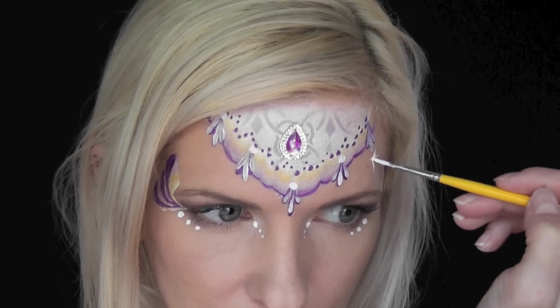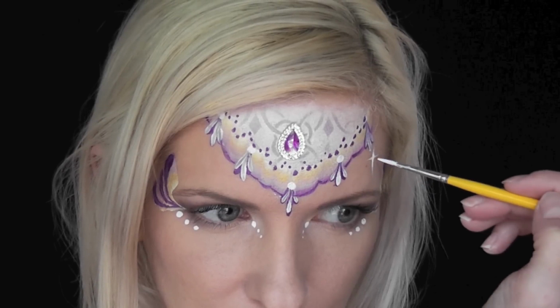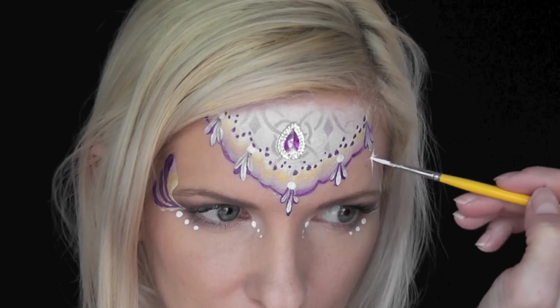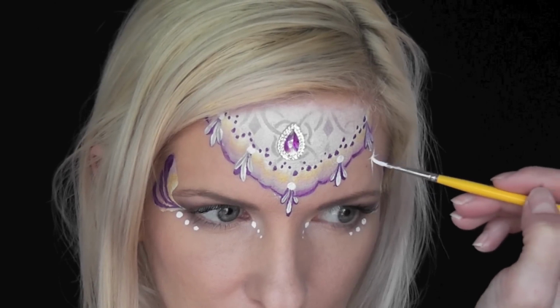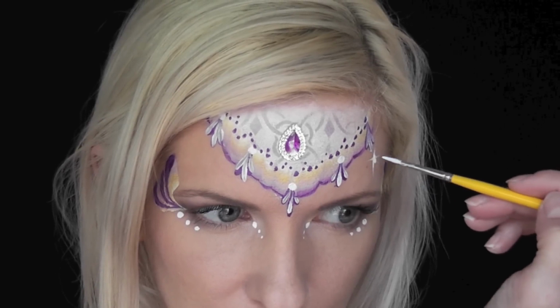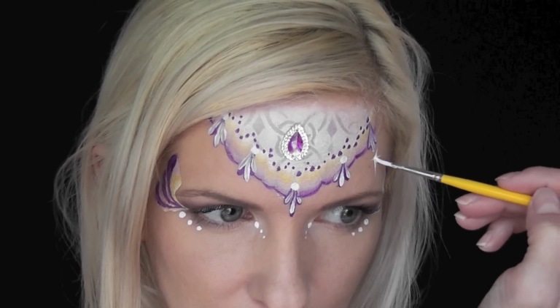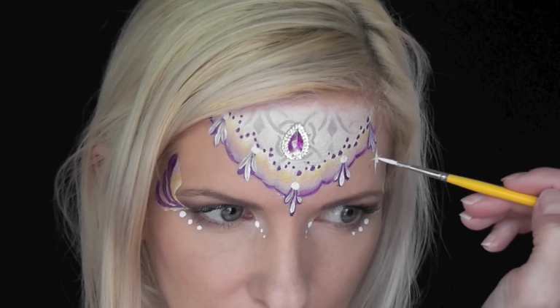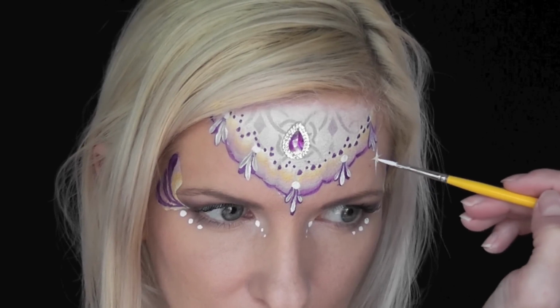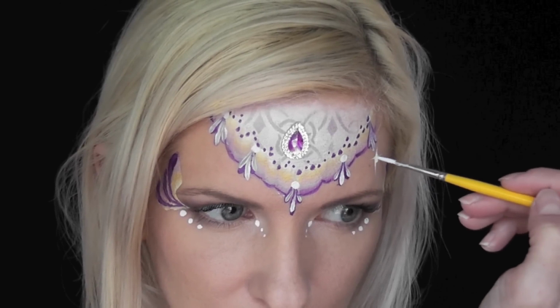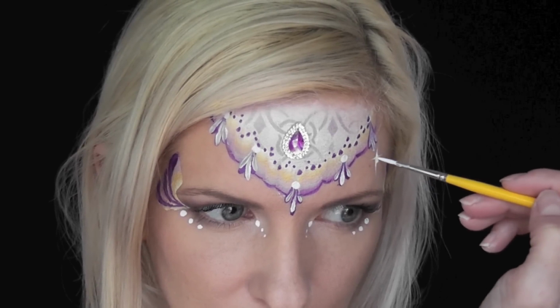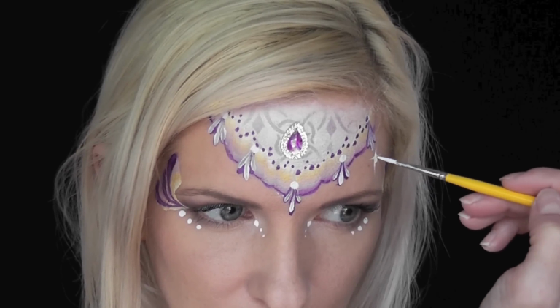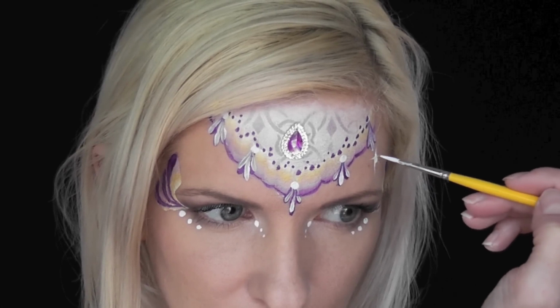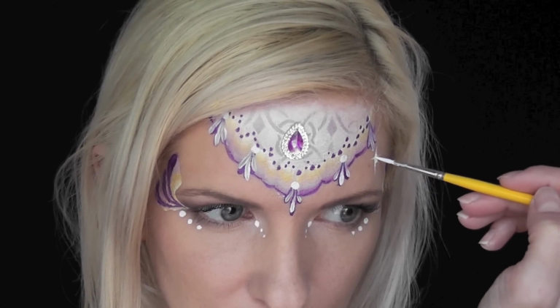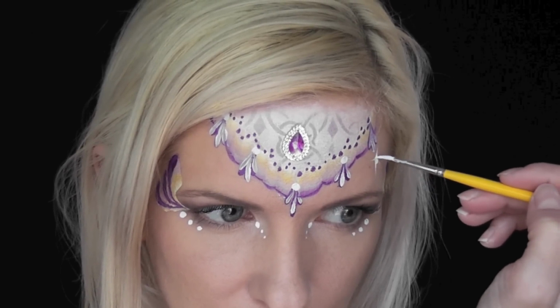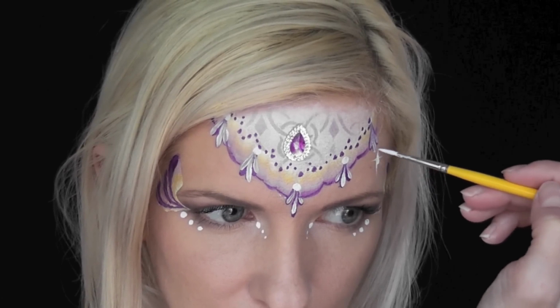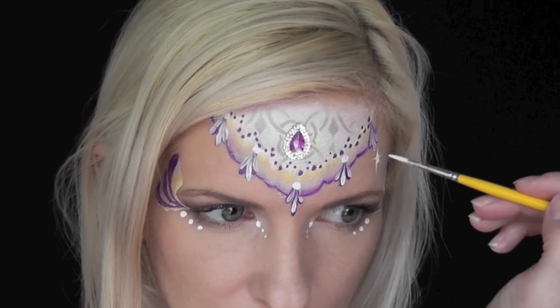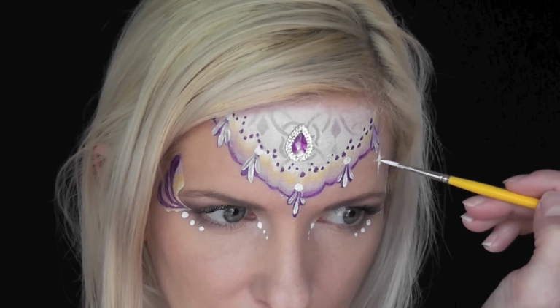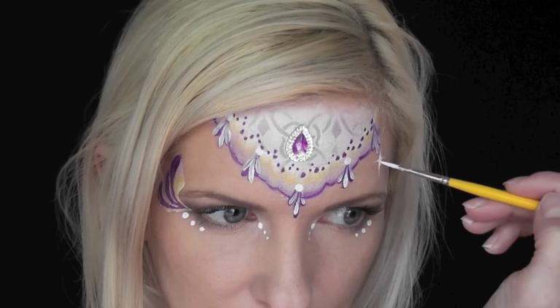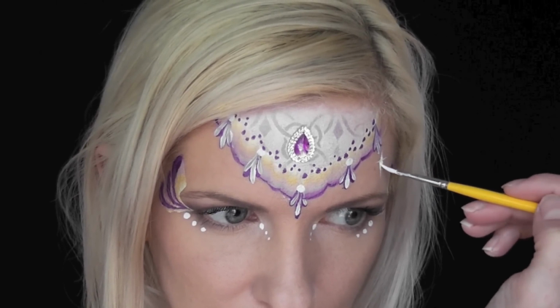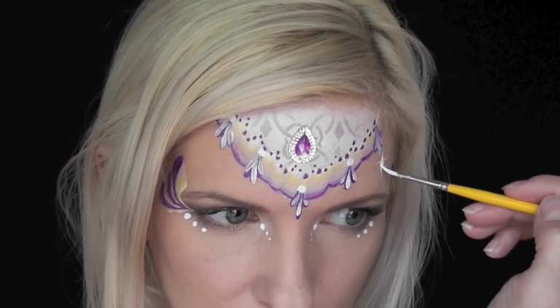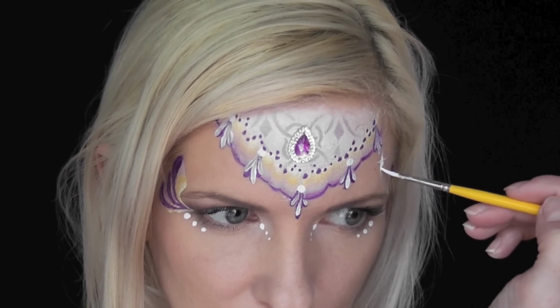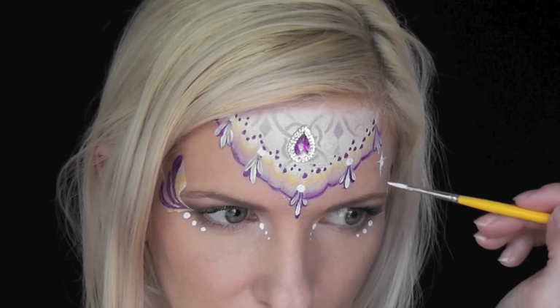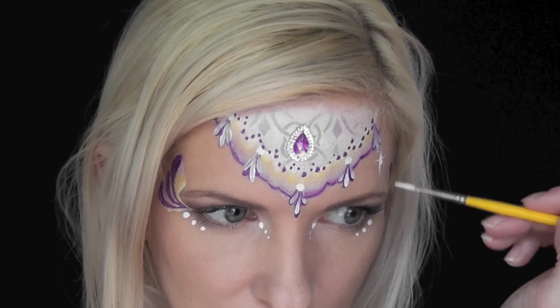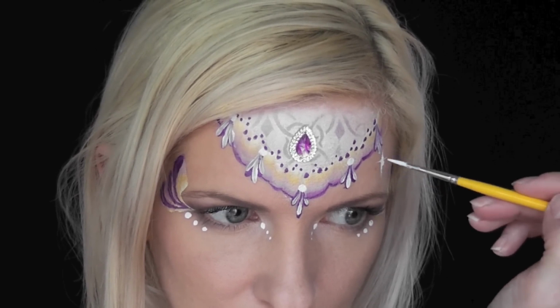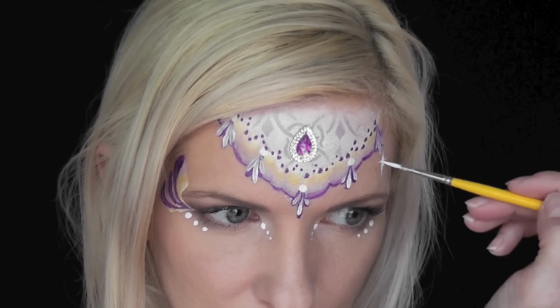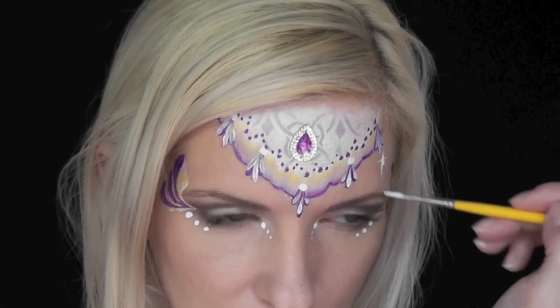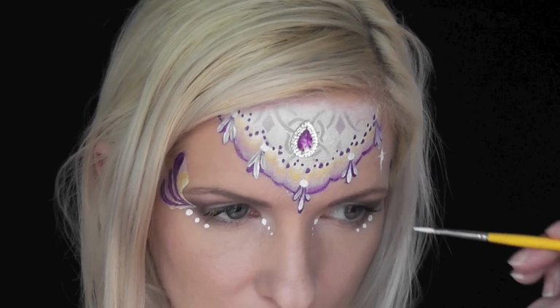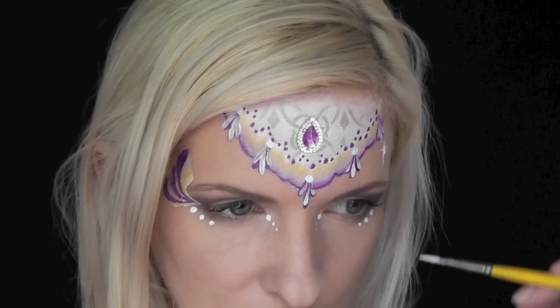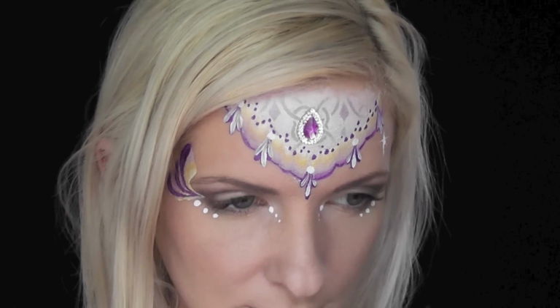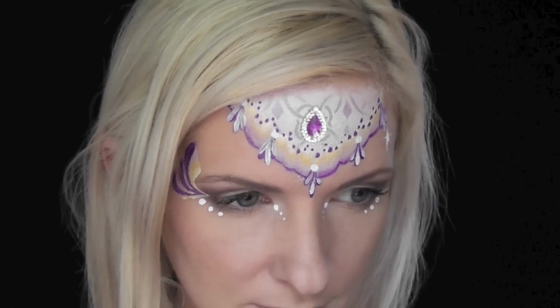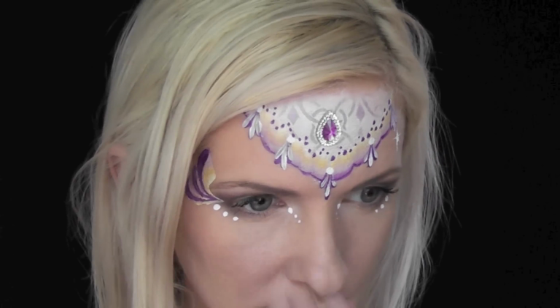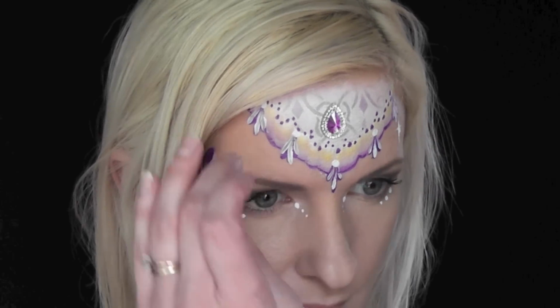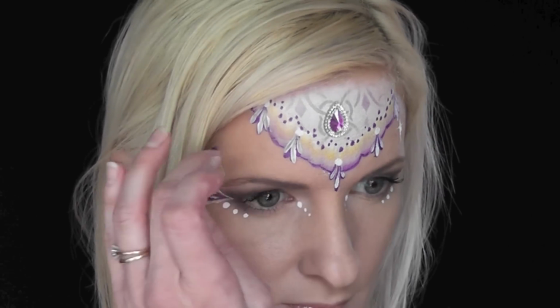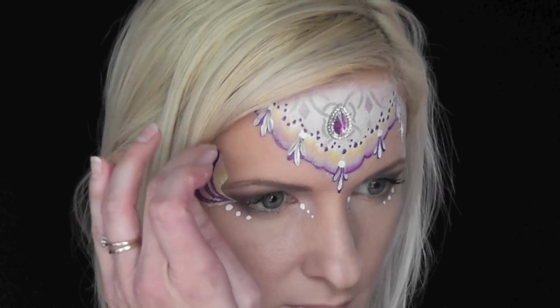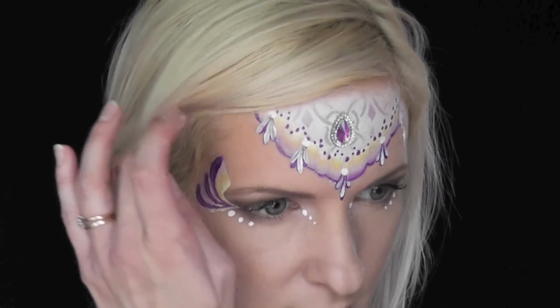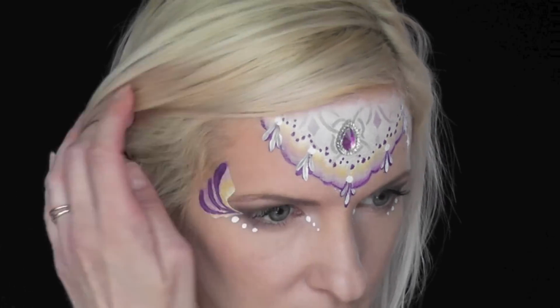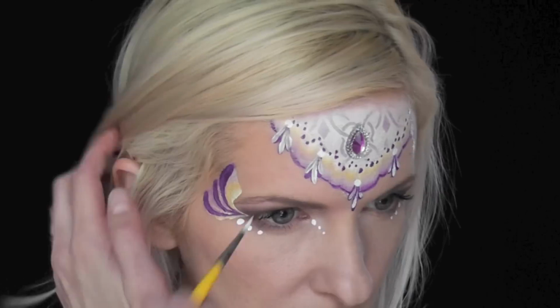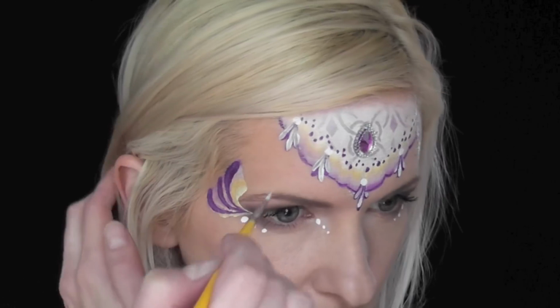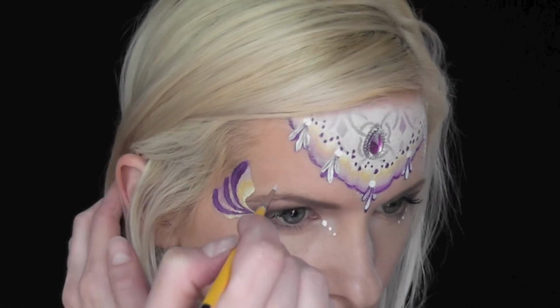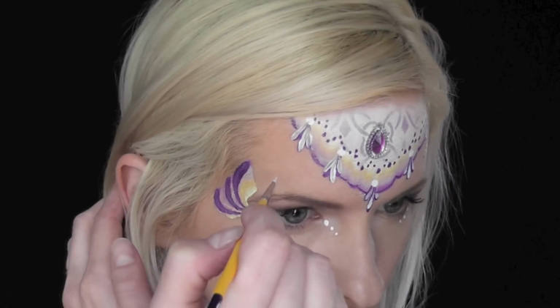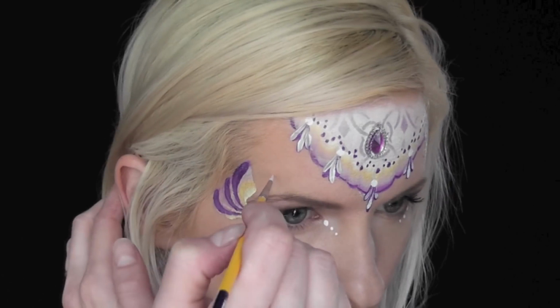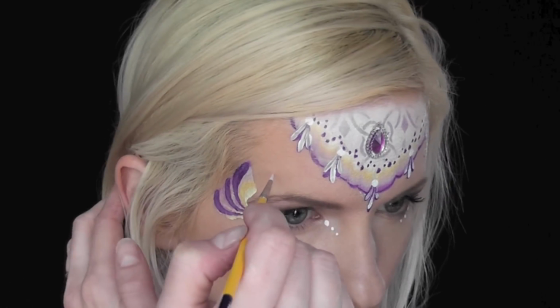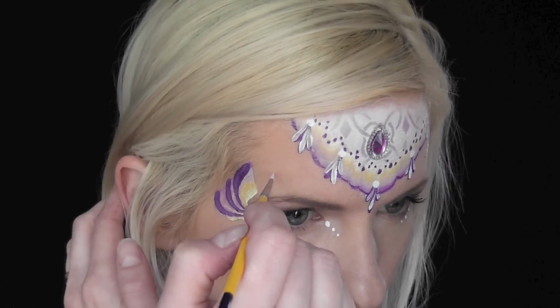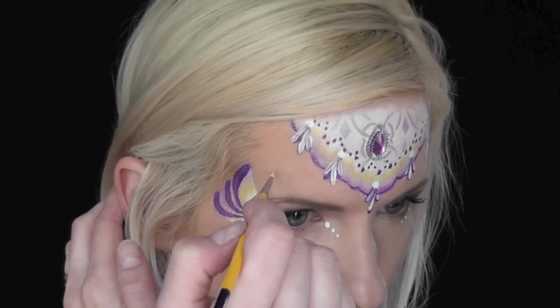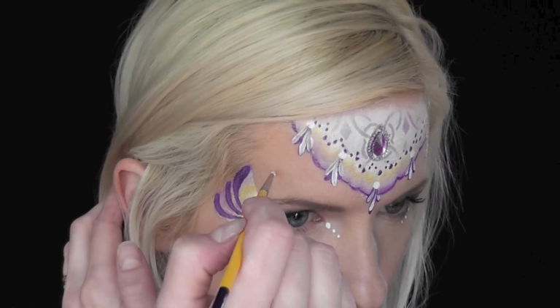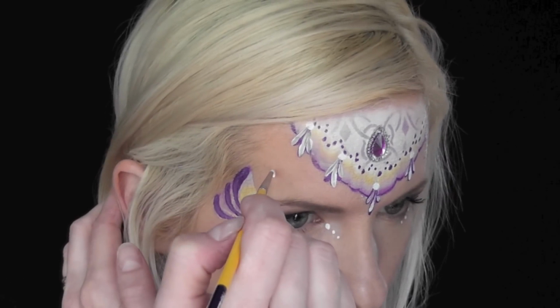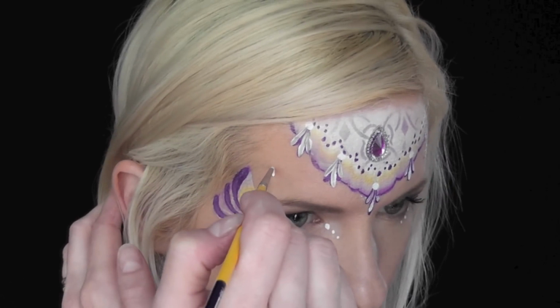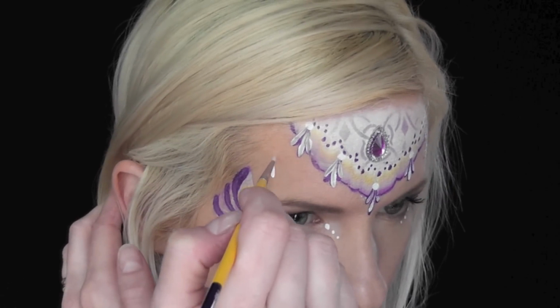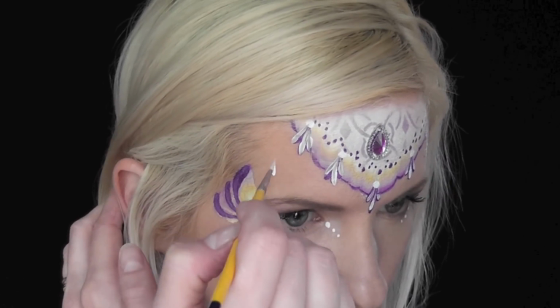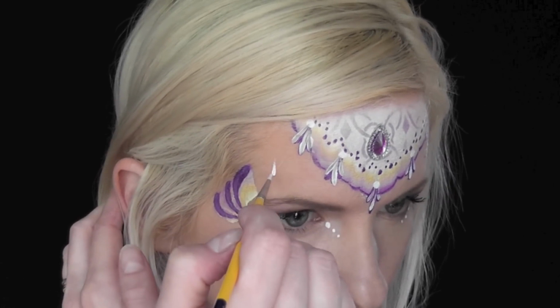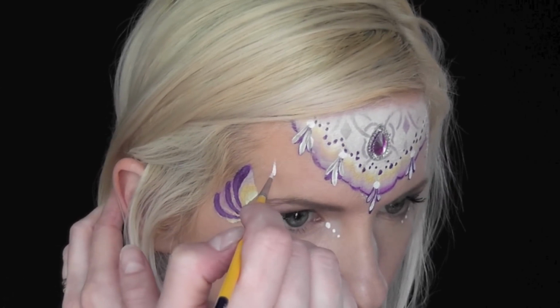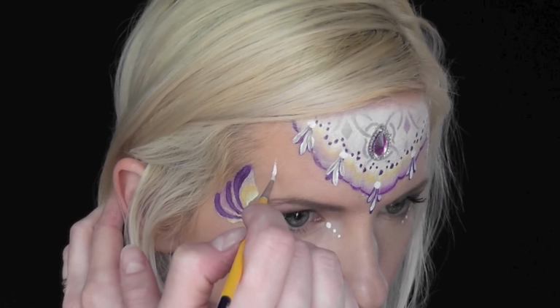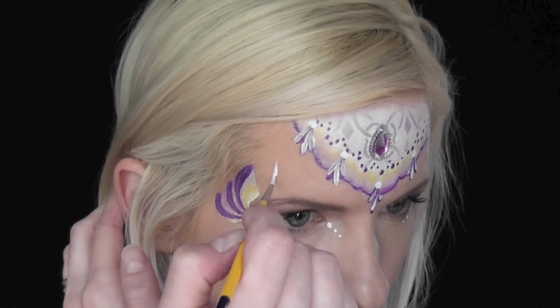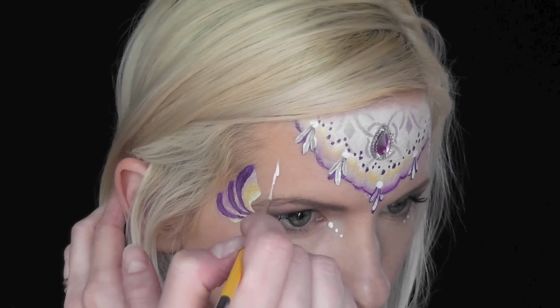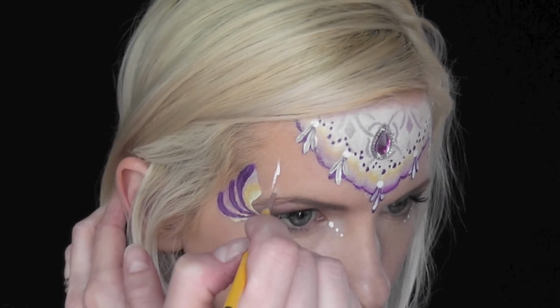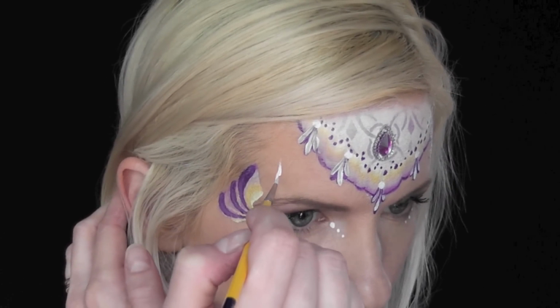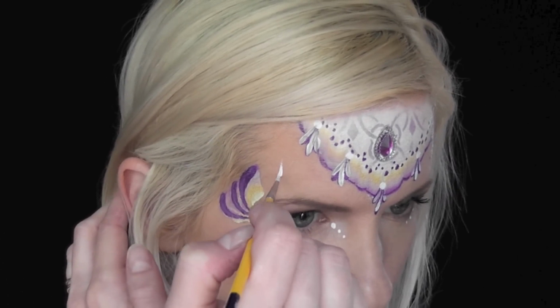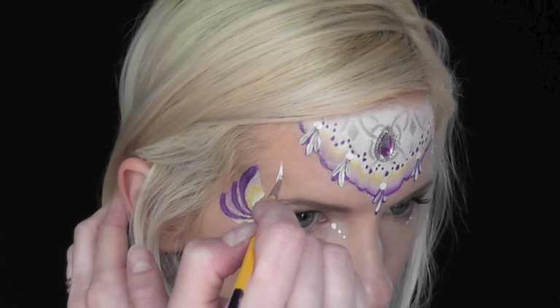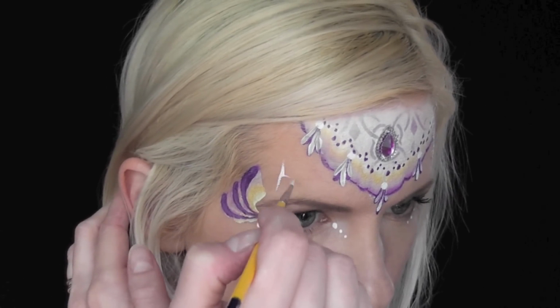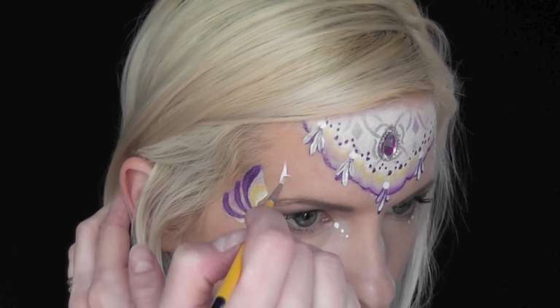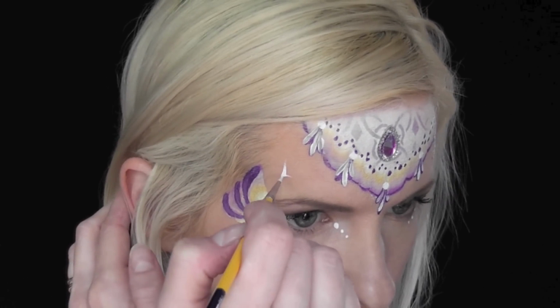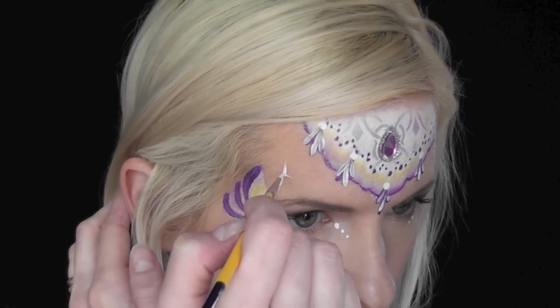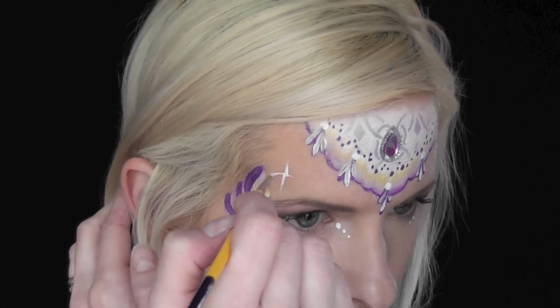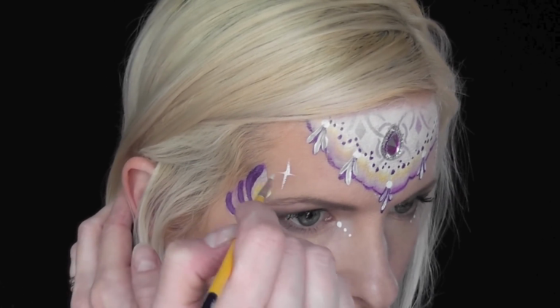And to give it that extra magical look, I'm going to go in and put some starbursts throughout the design.